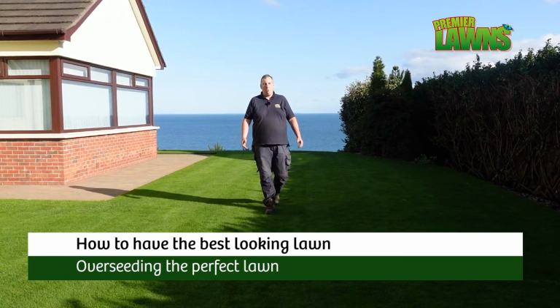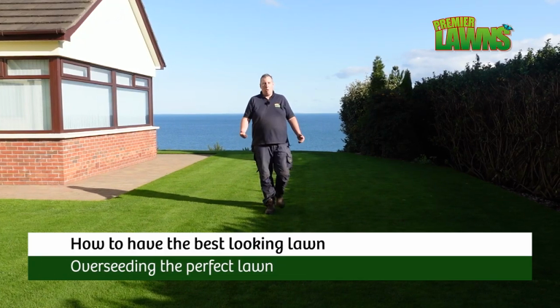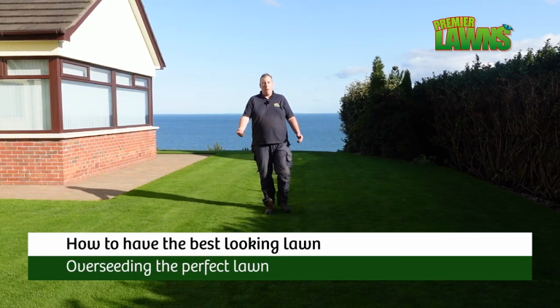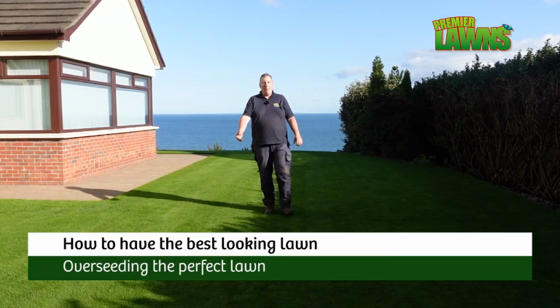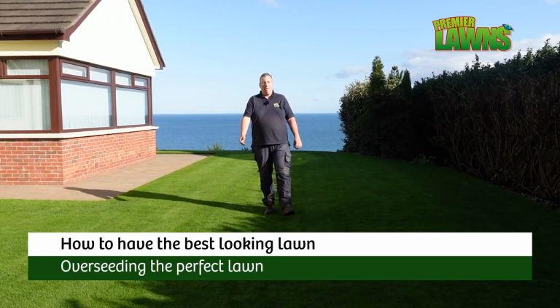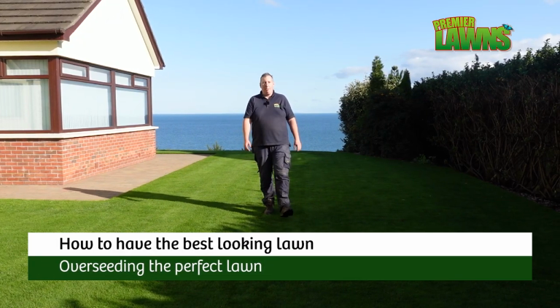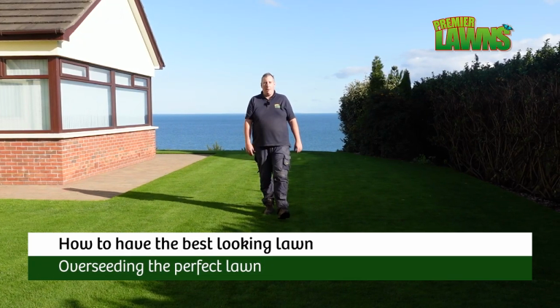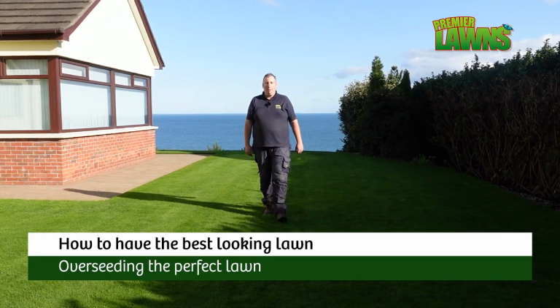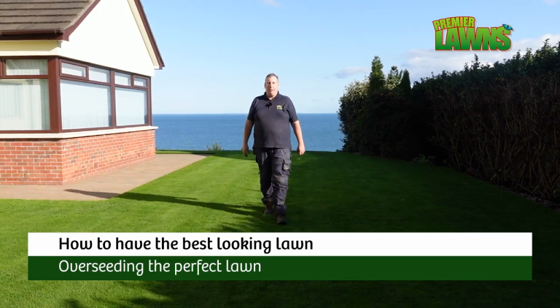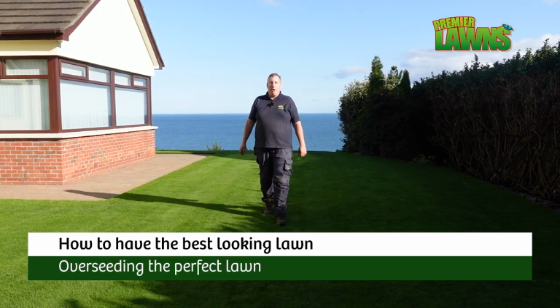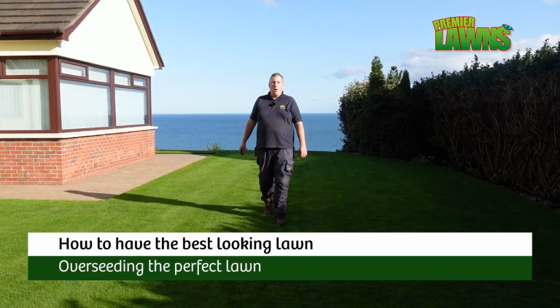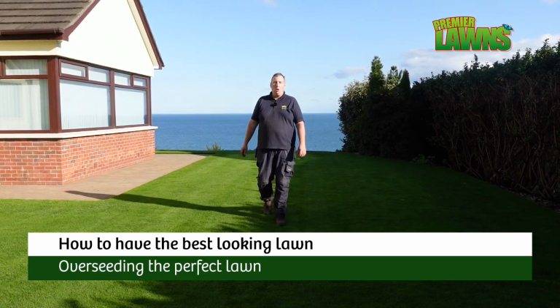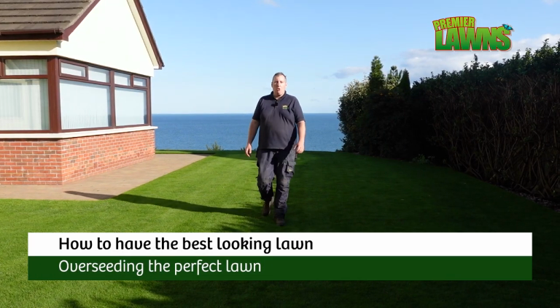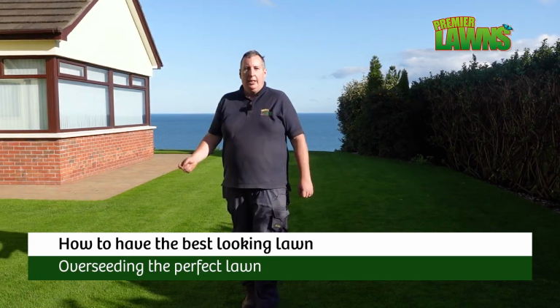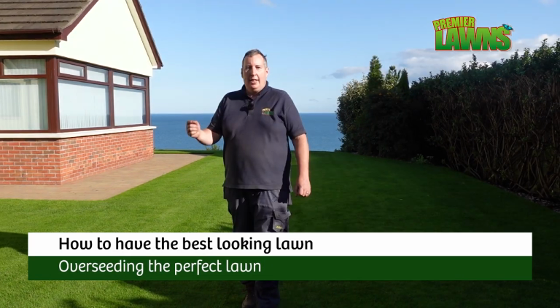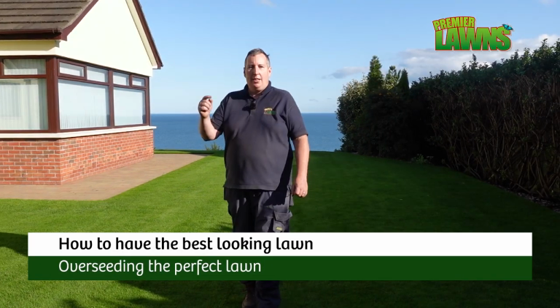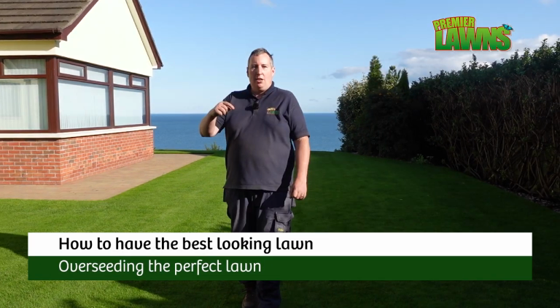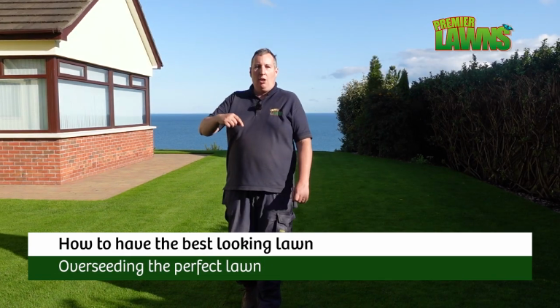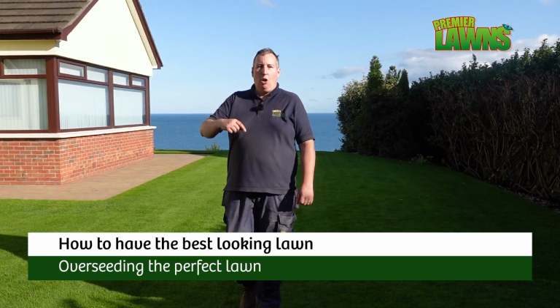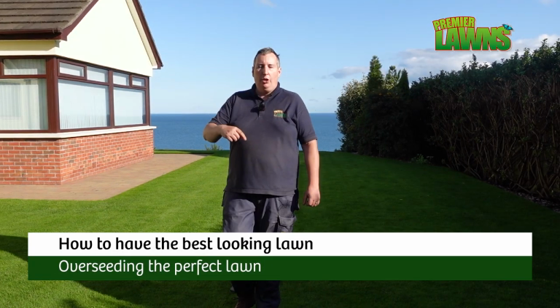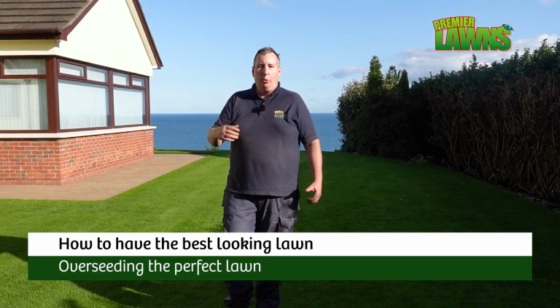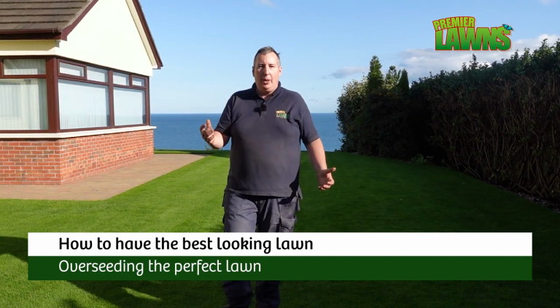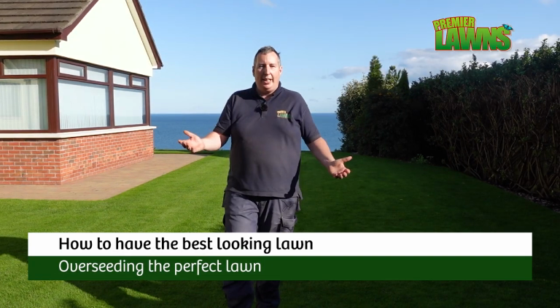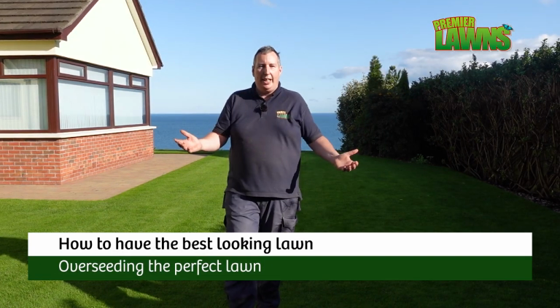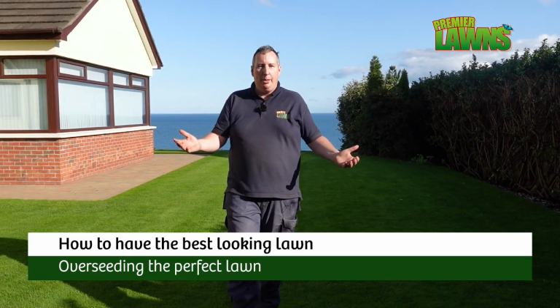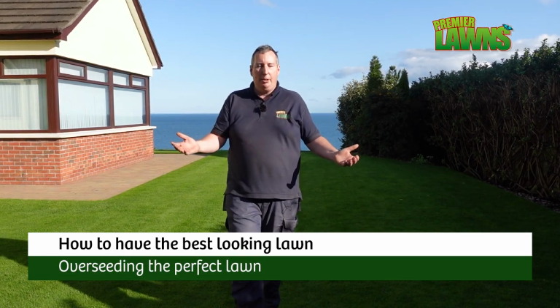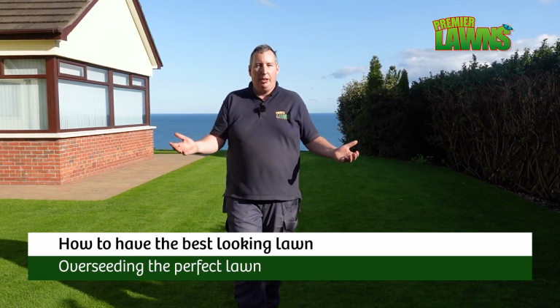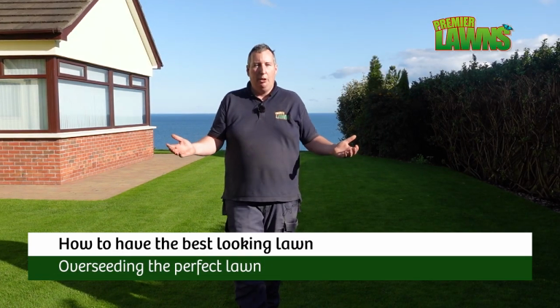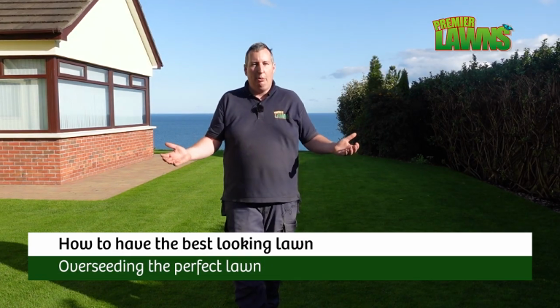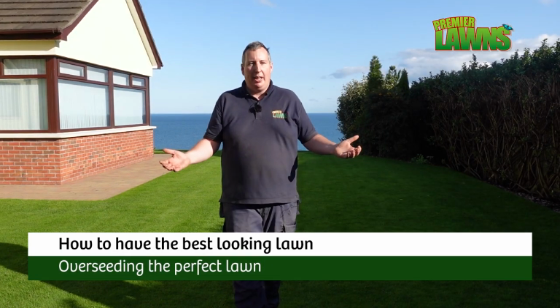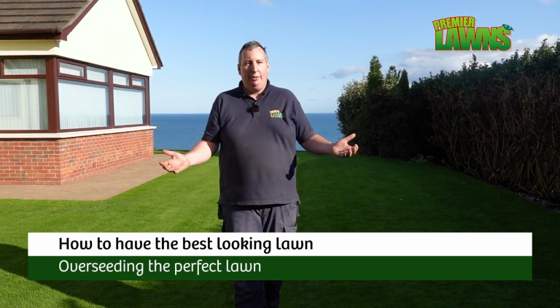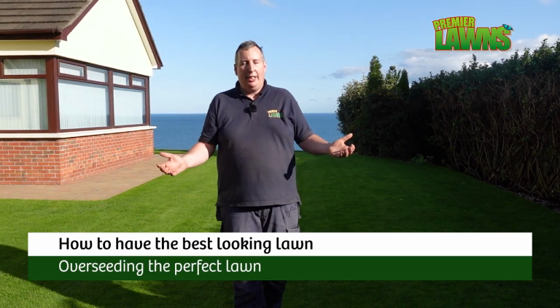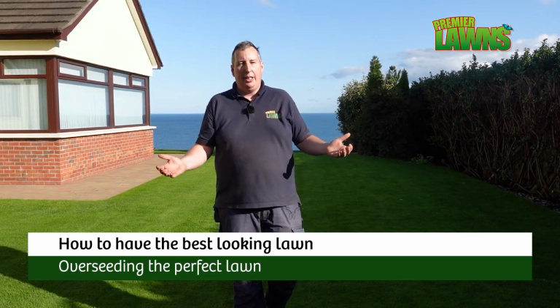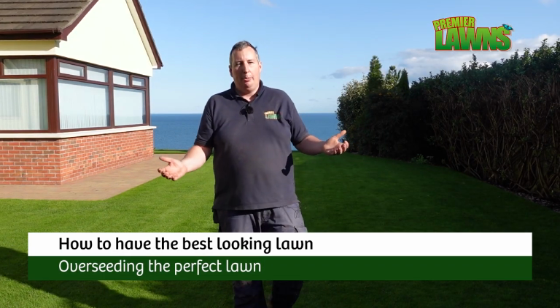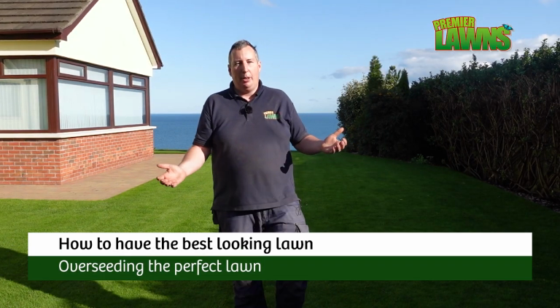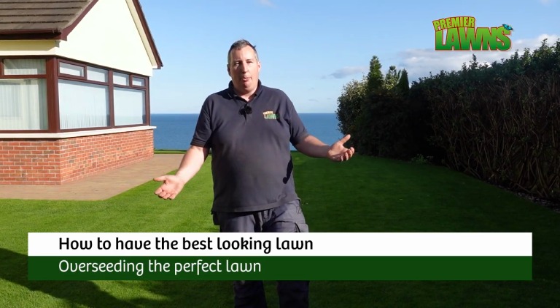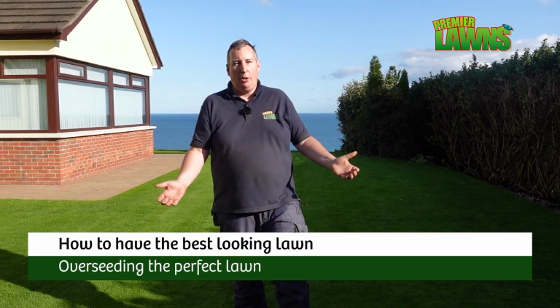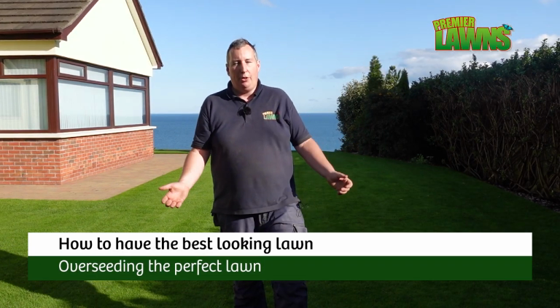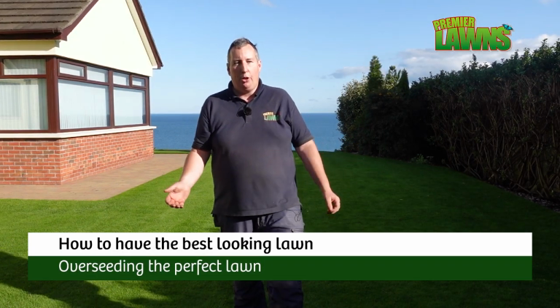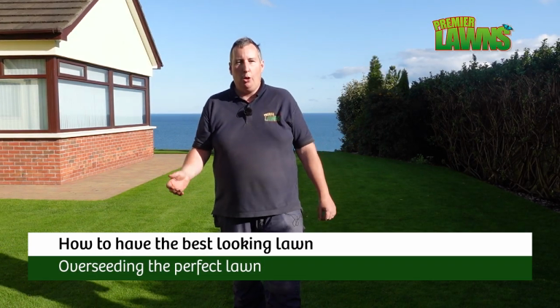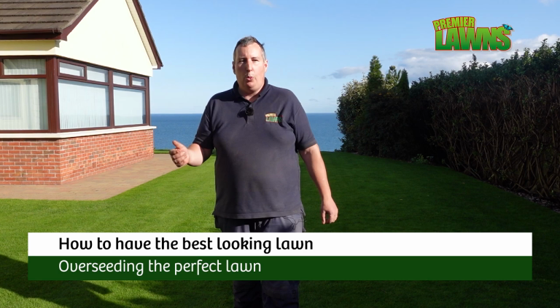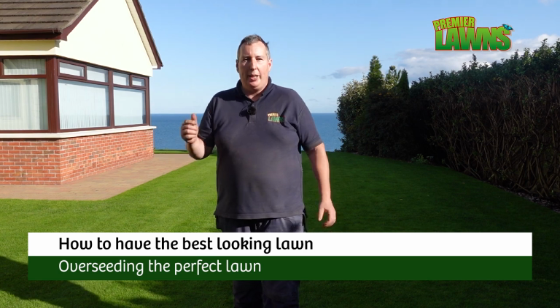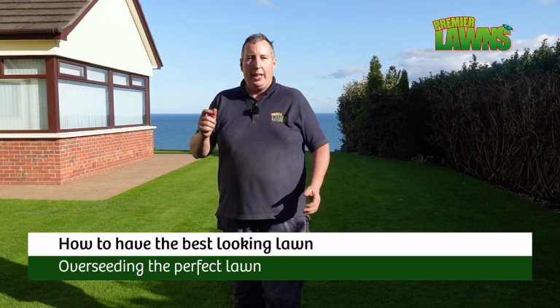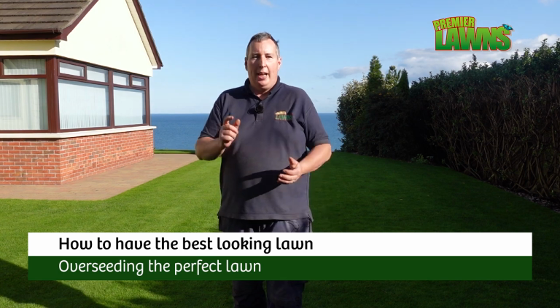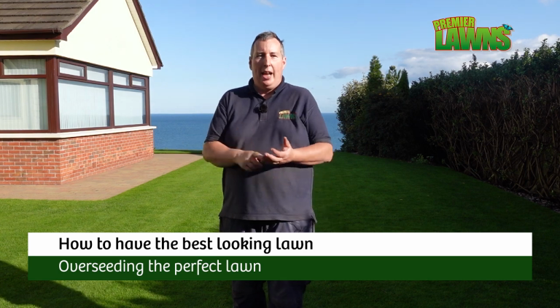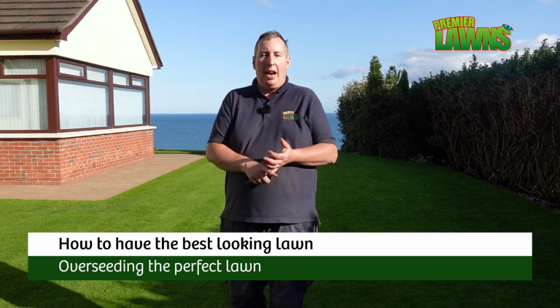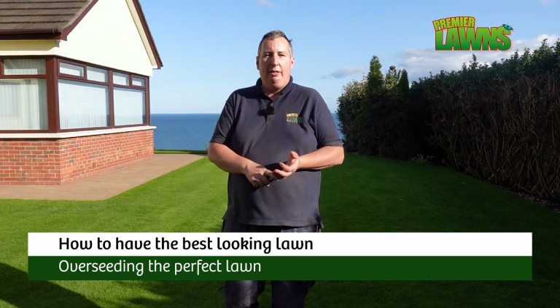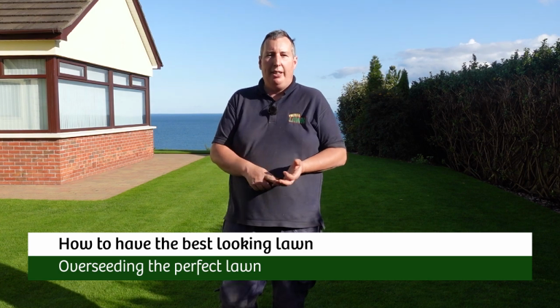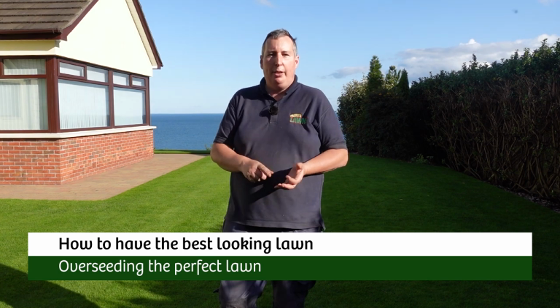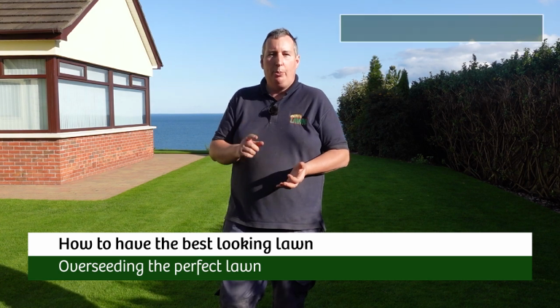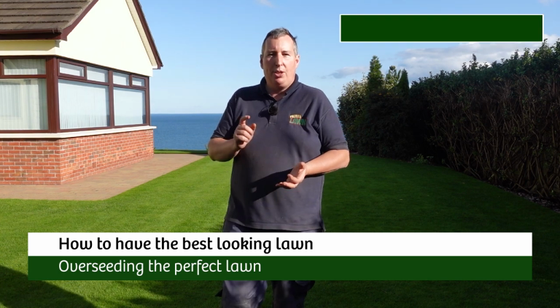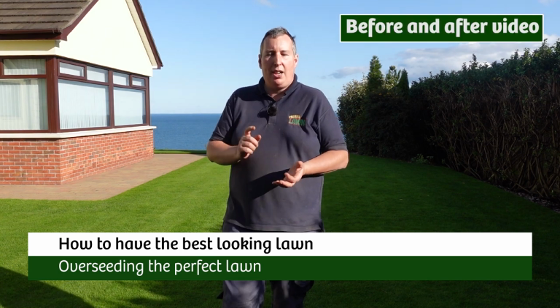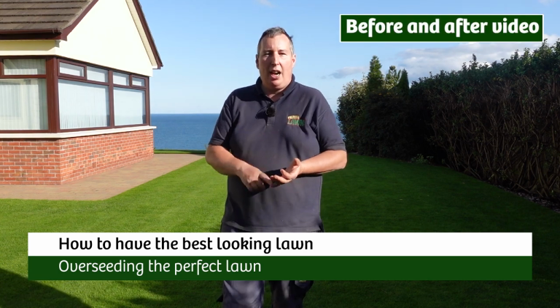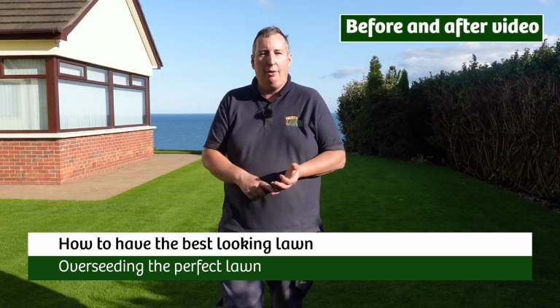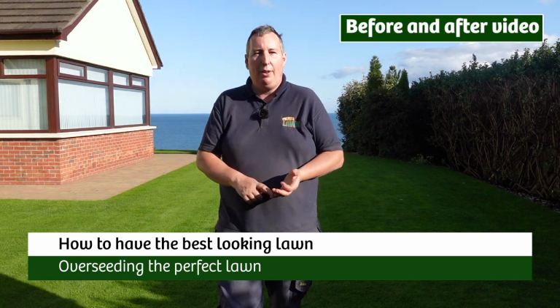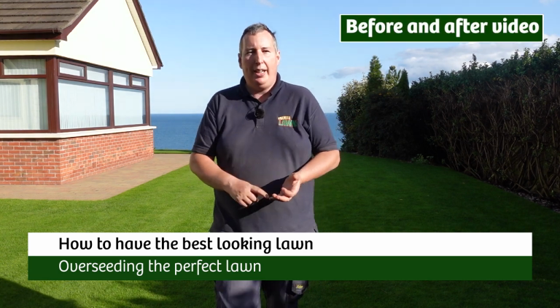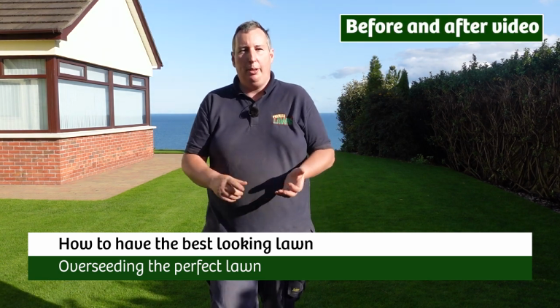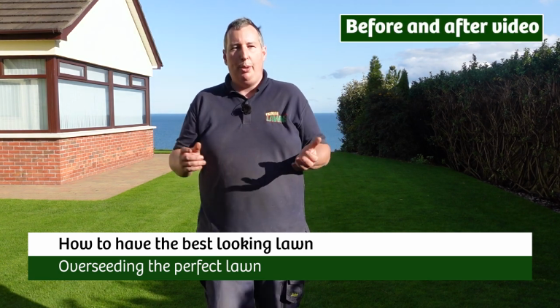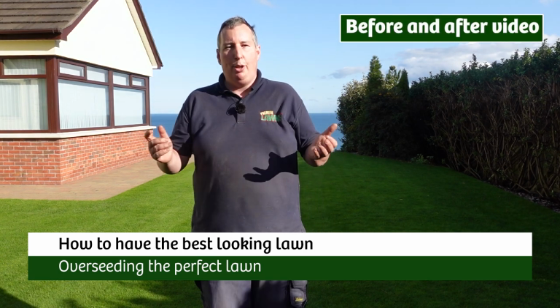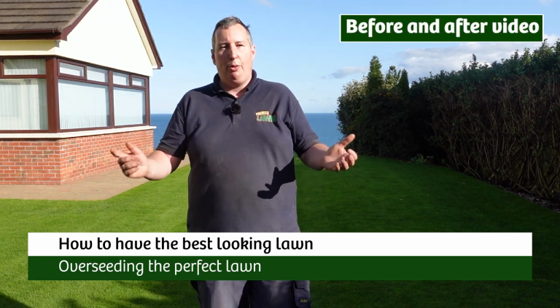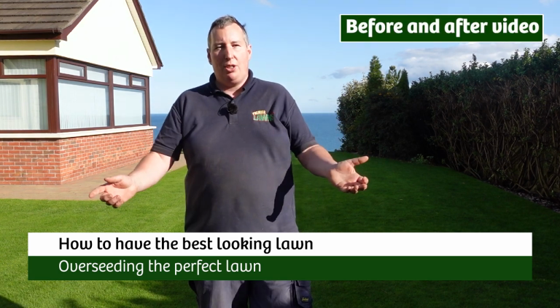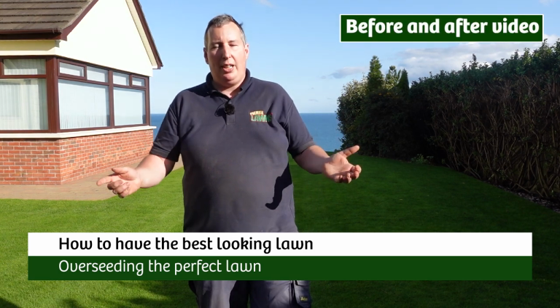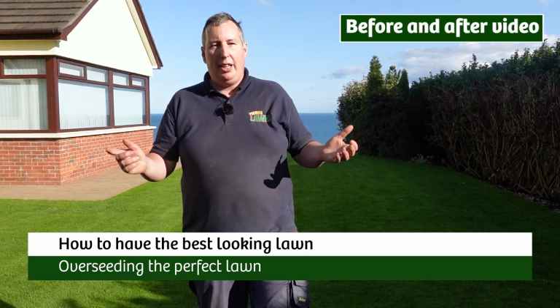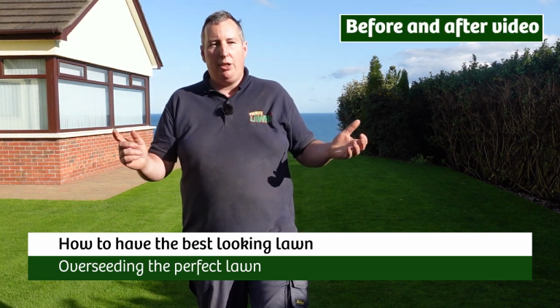This is Robbie from Premier Lawns. This is a lawn that we came and renovated about a month ago. We aerated it, we scarified it and we overseeded it.